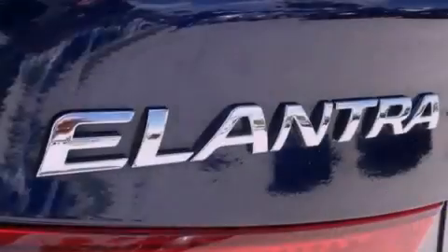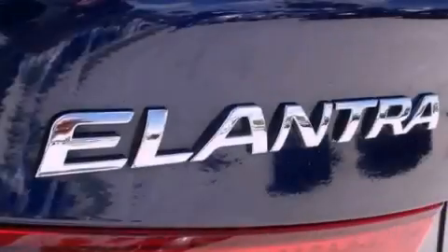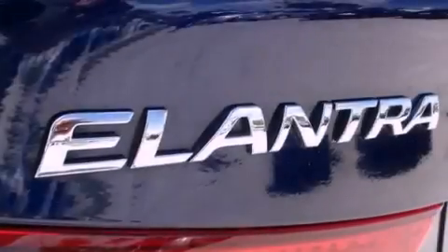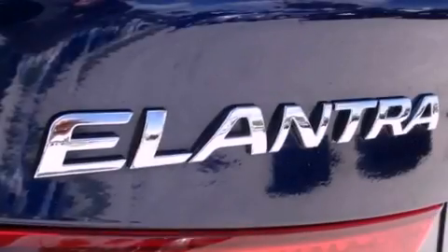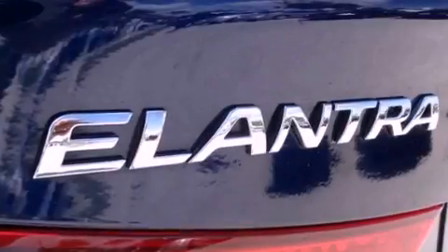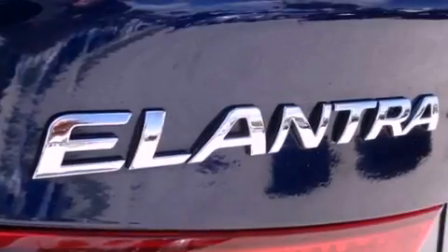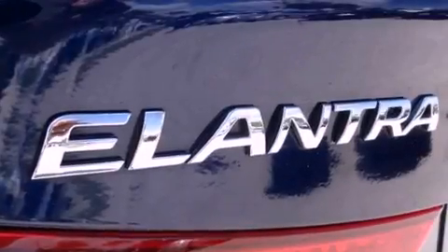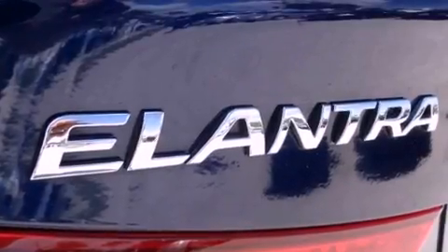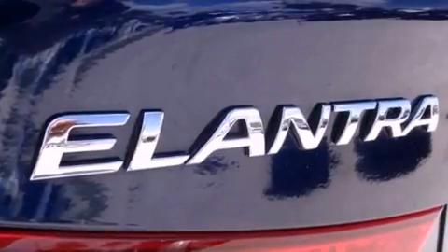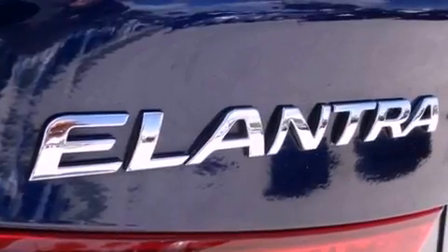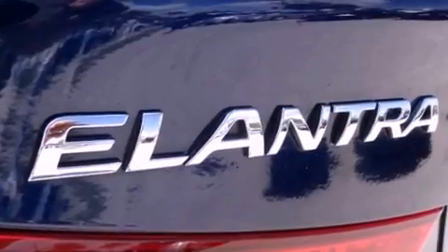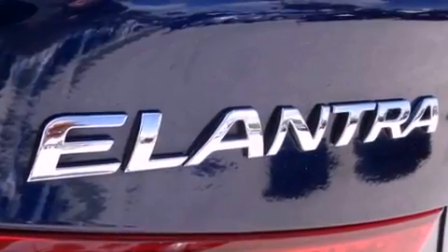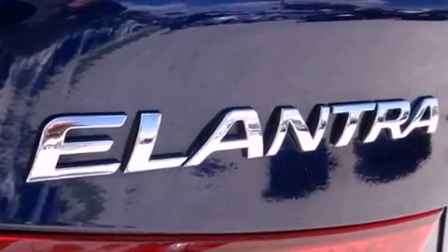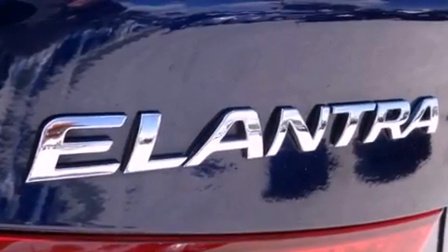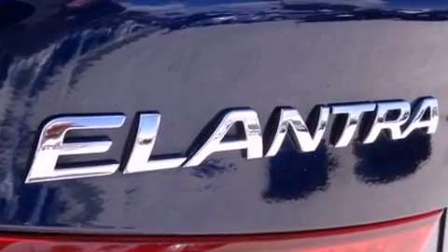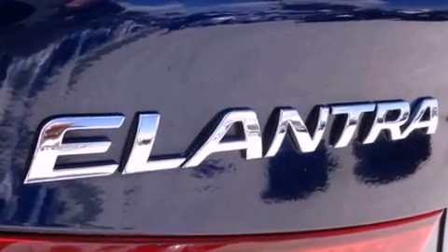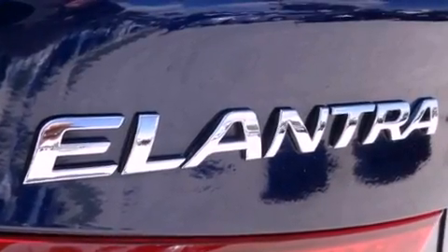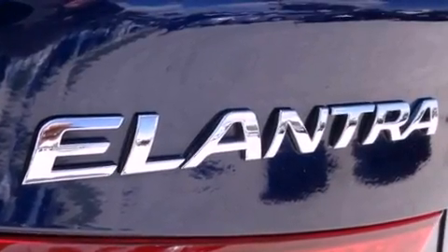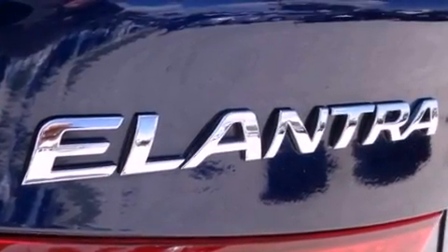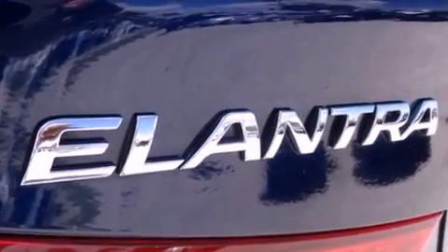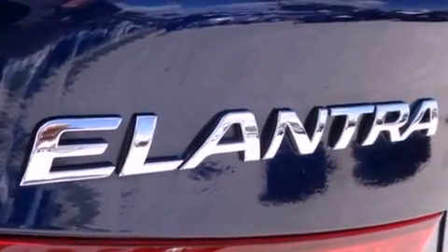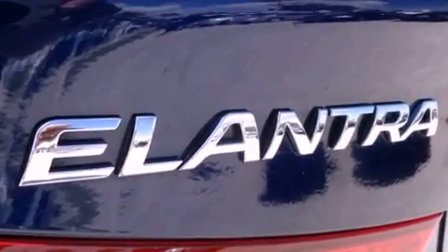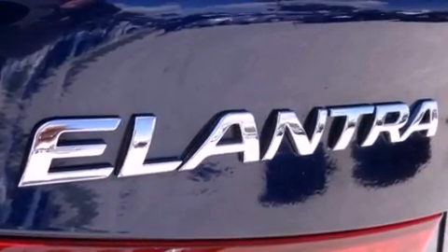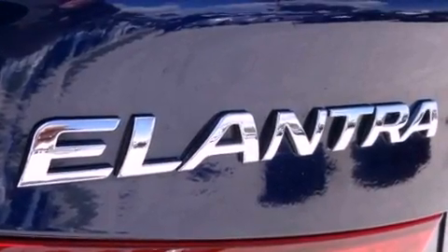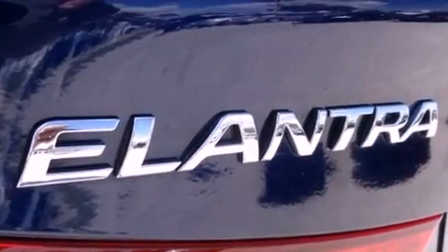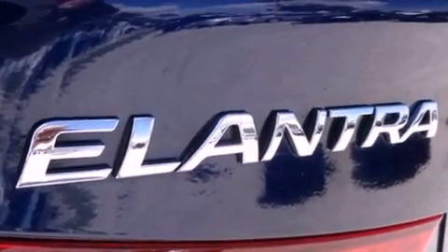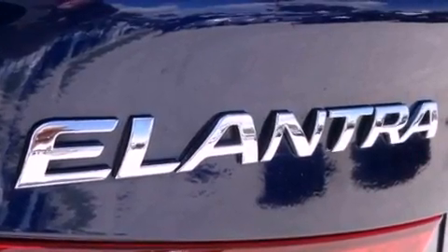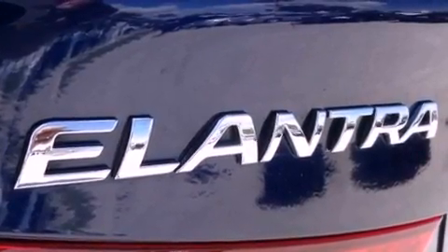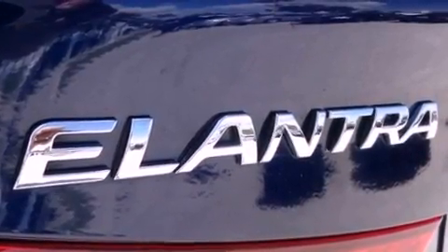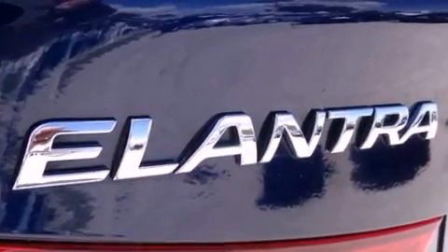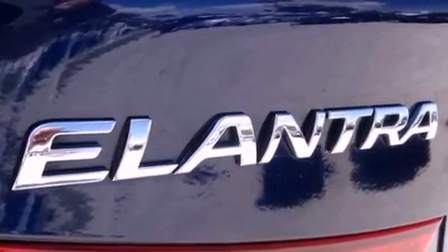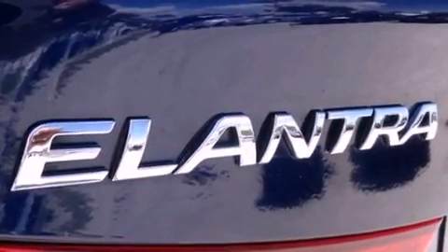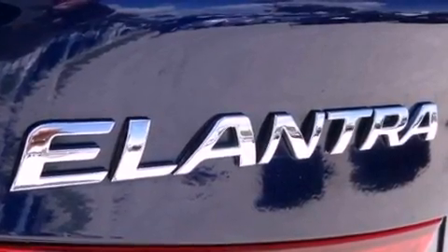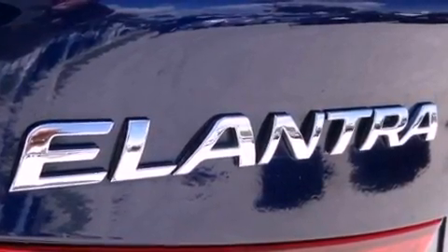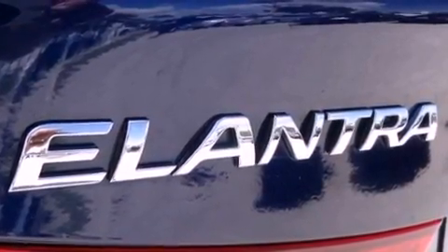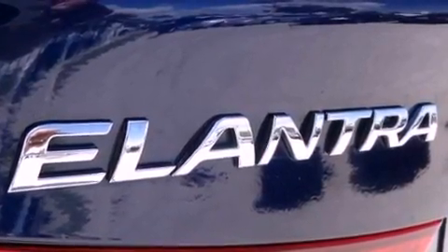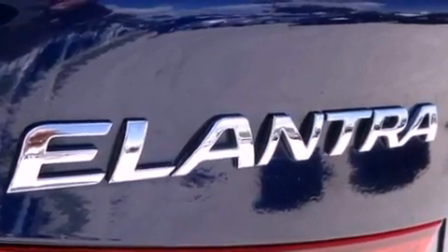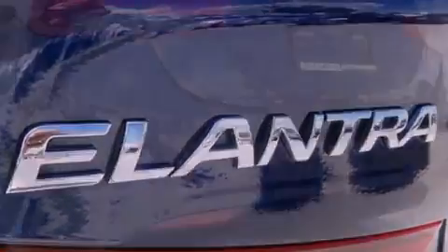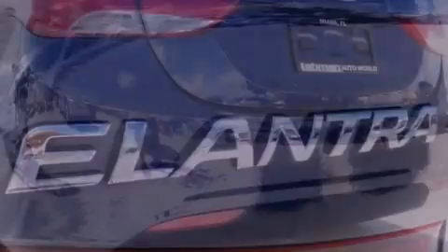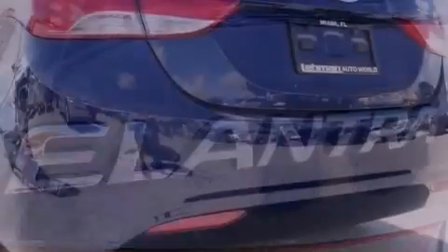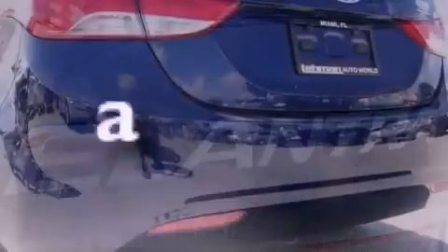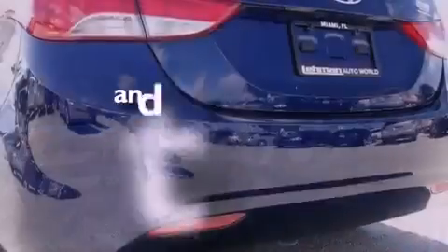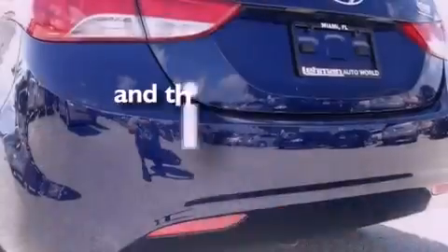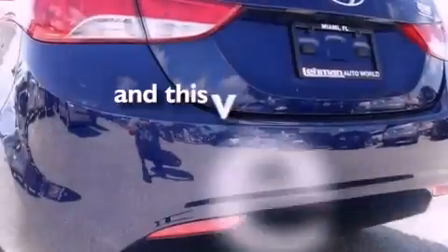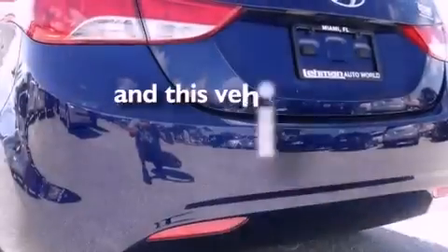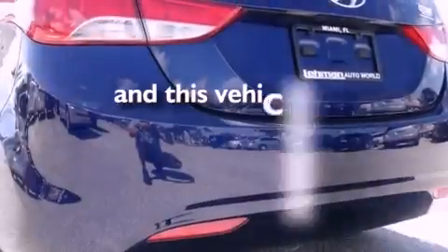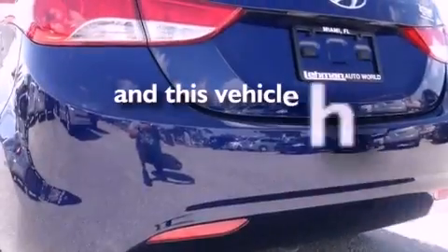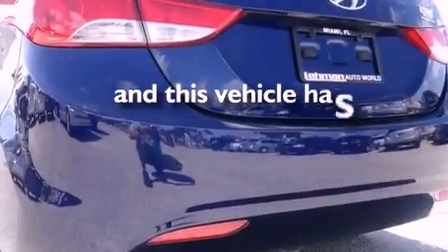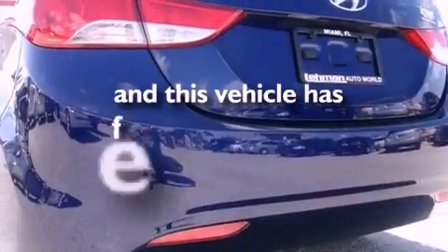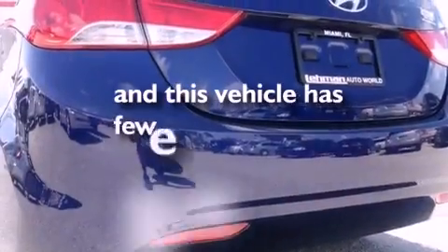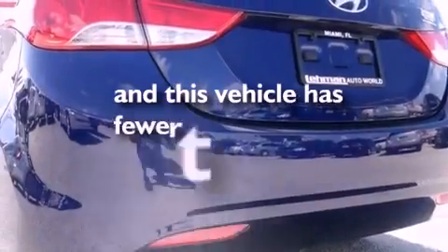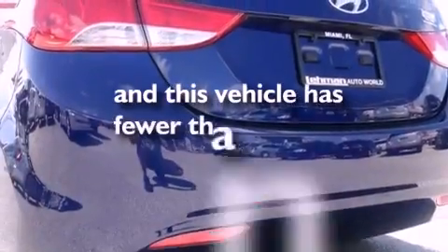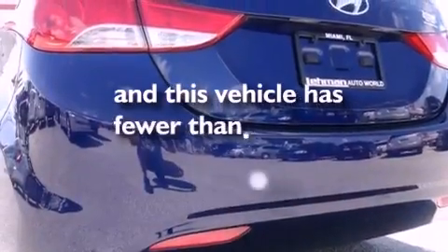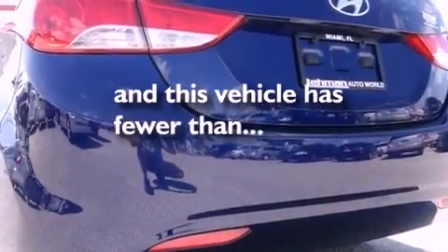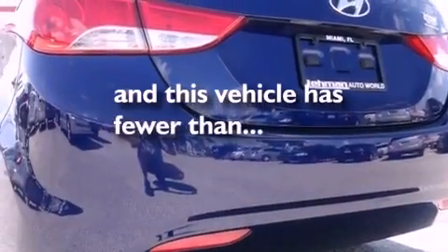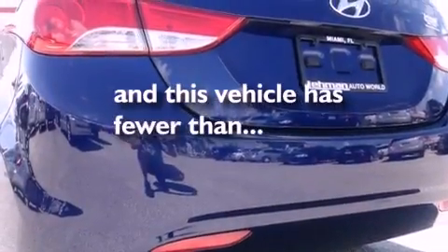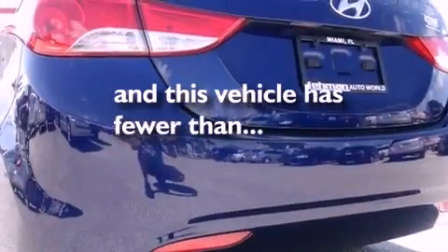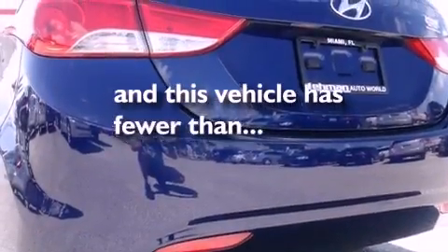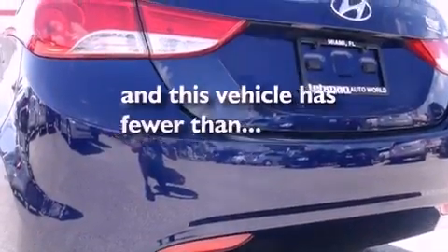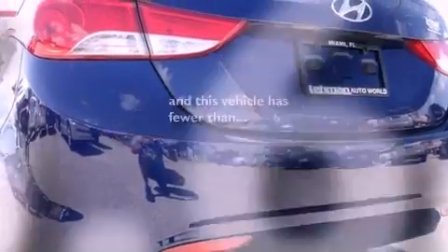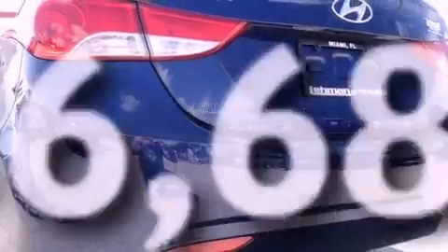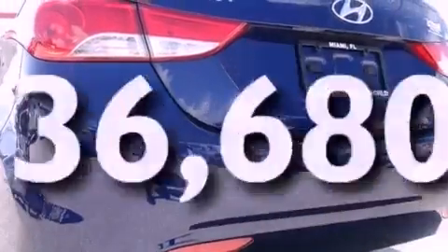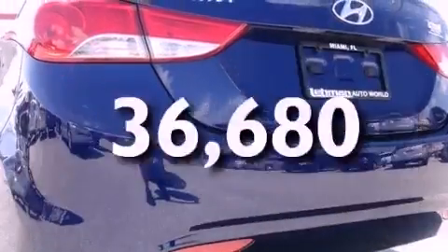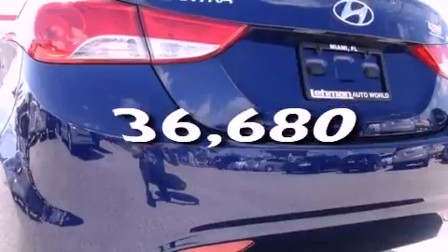Tinted glass, an anti-lock braking system, cruise control. And this vehicle has fewer than 37,000 miles on the odometer.